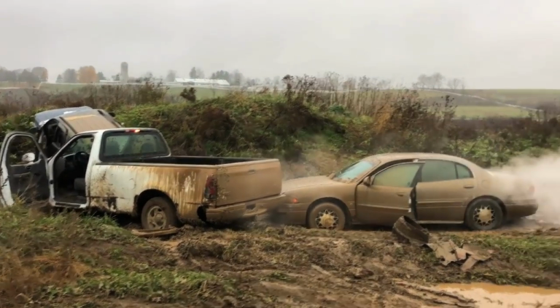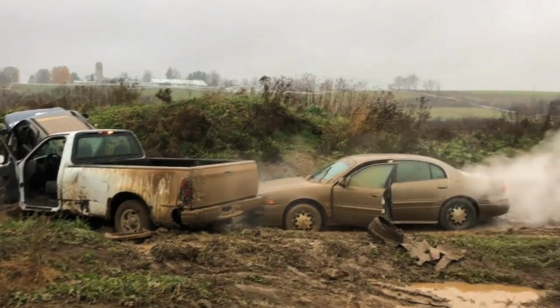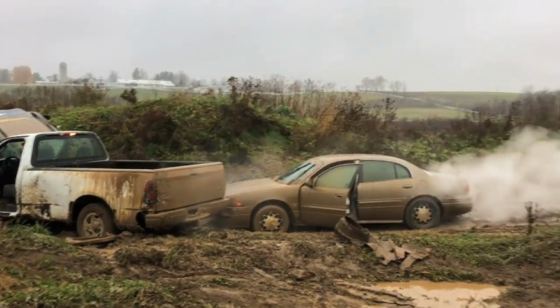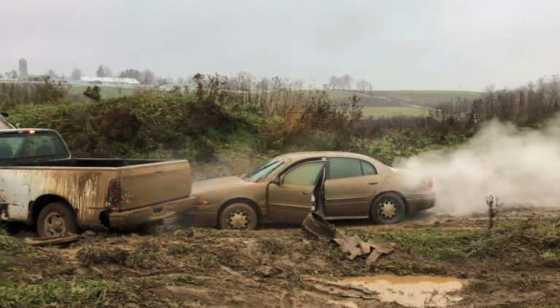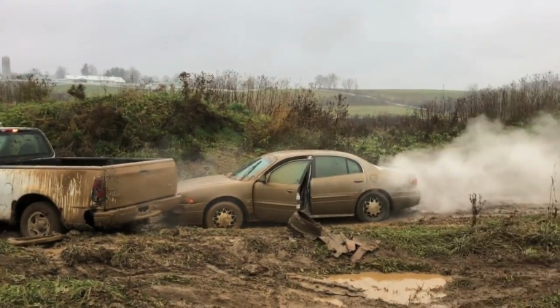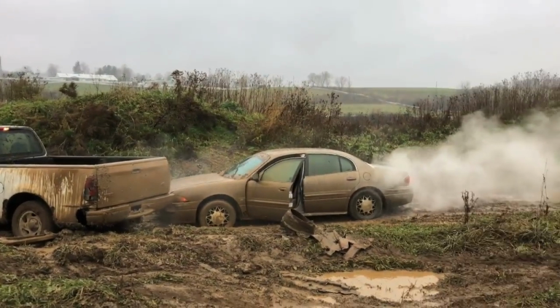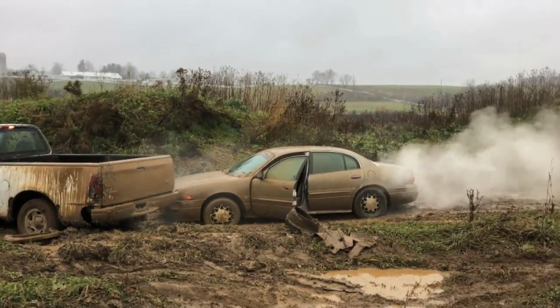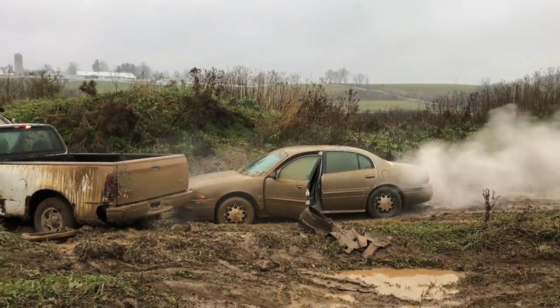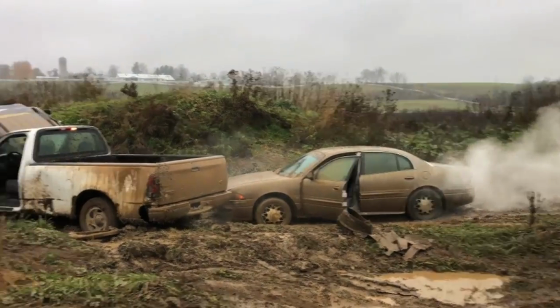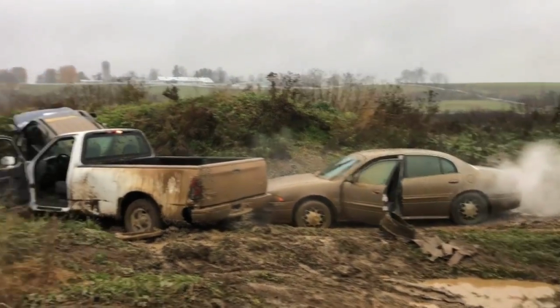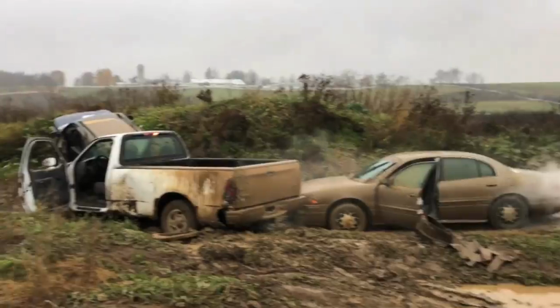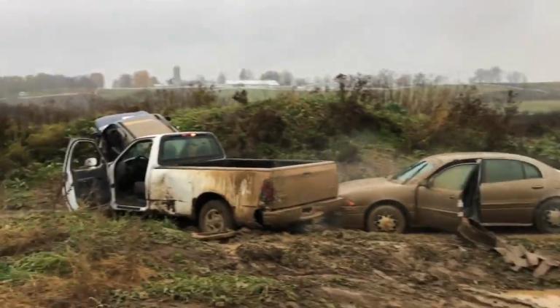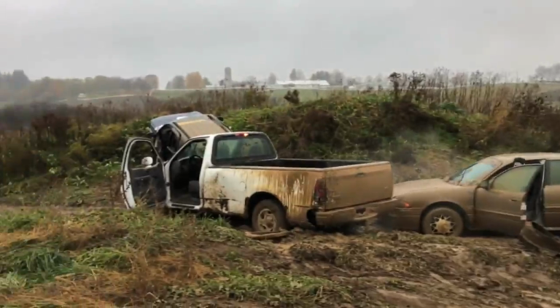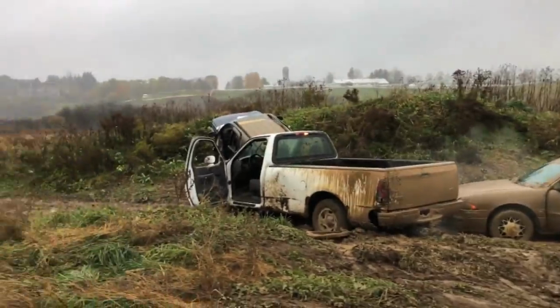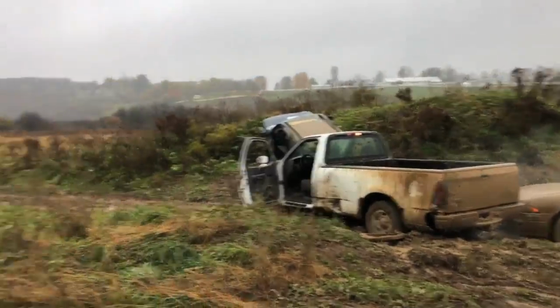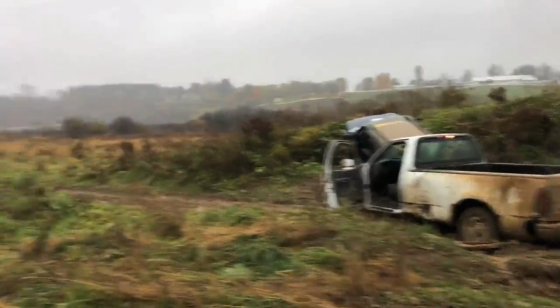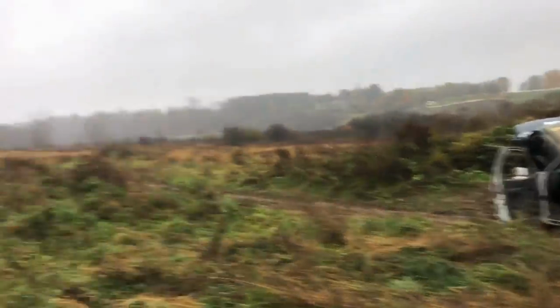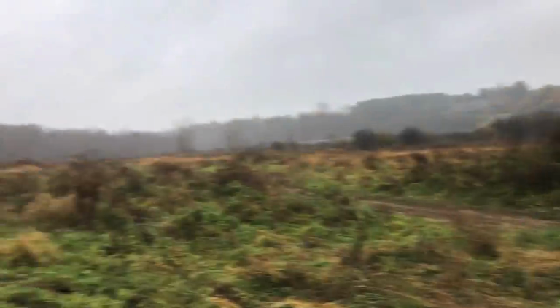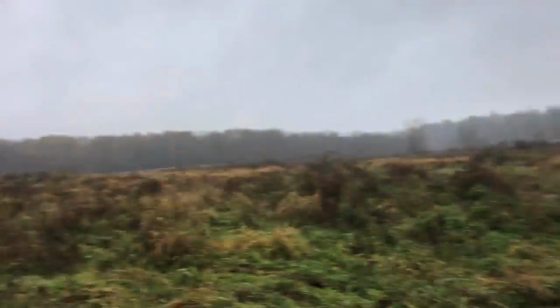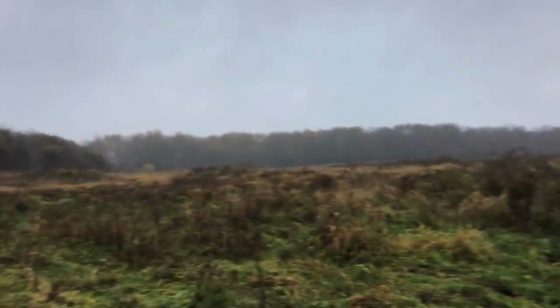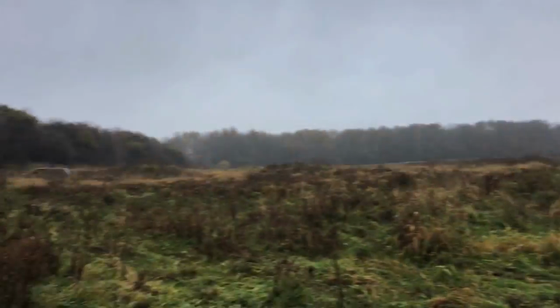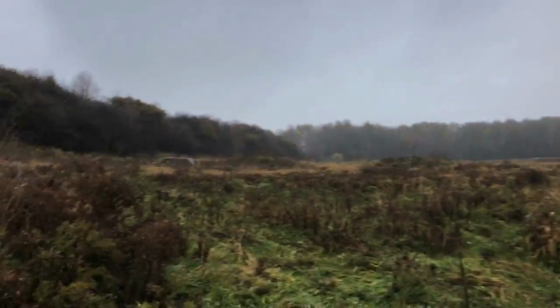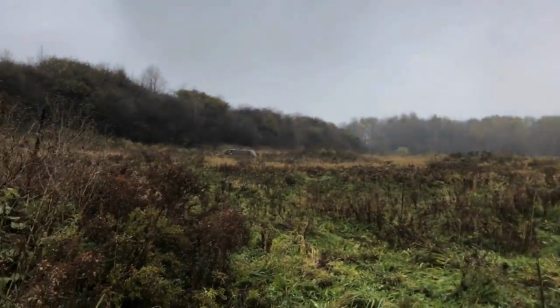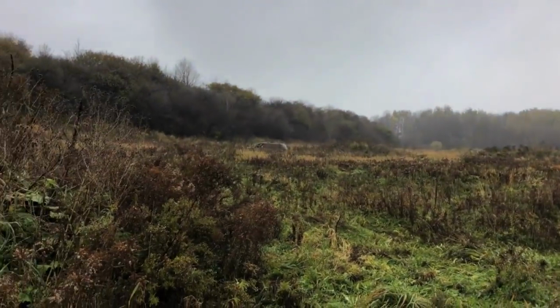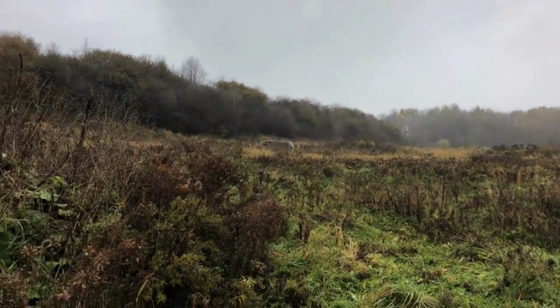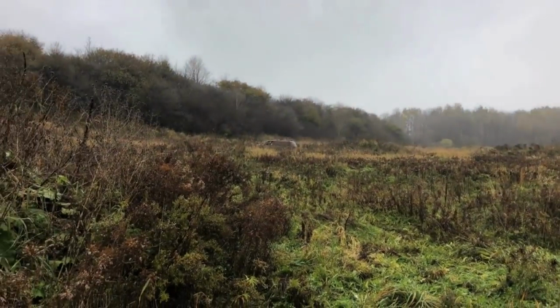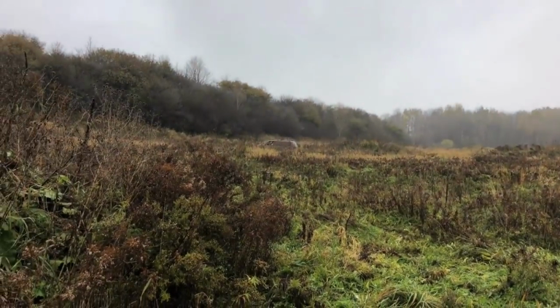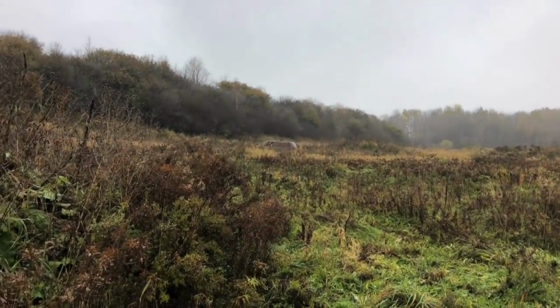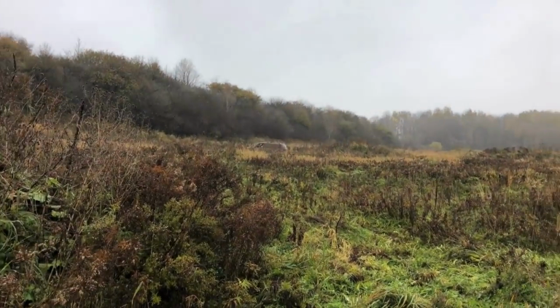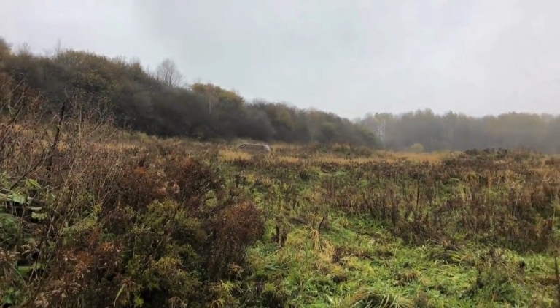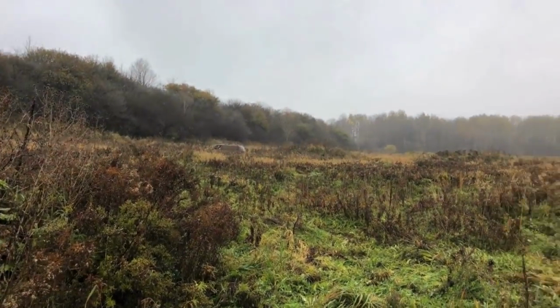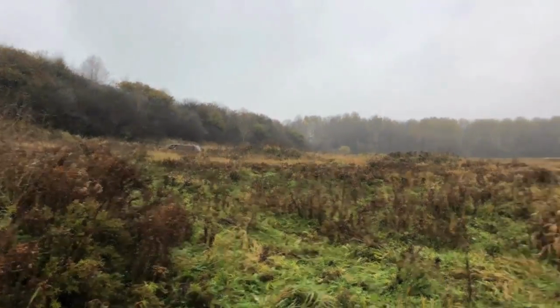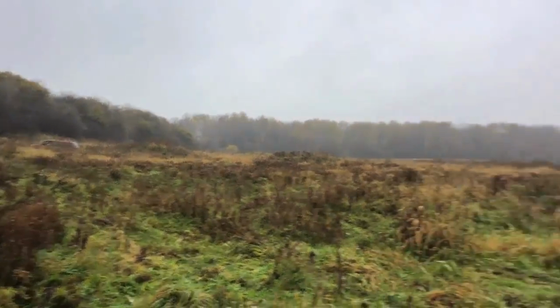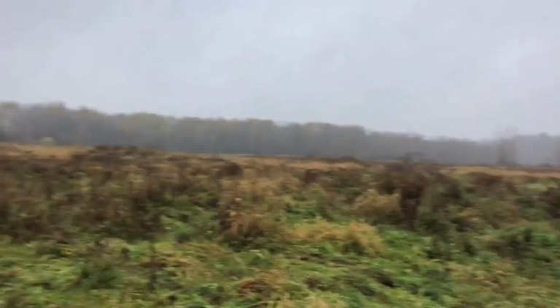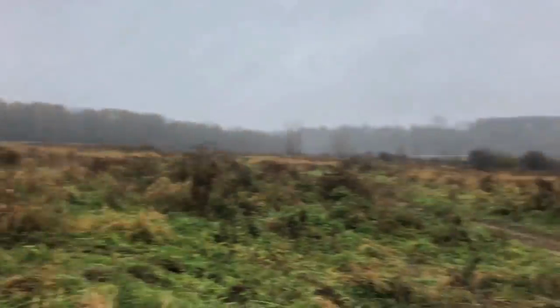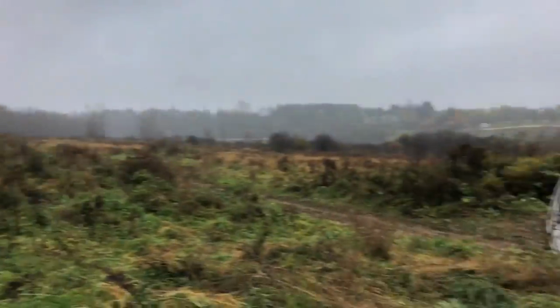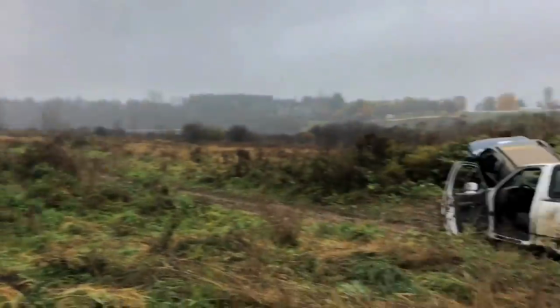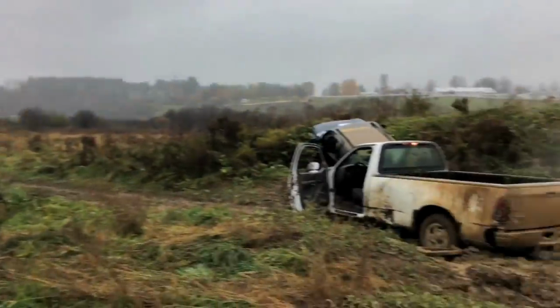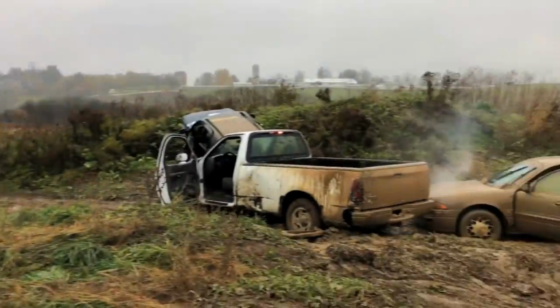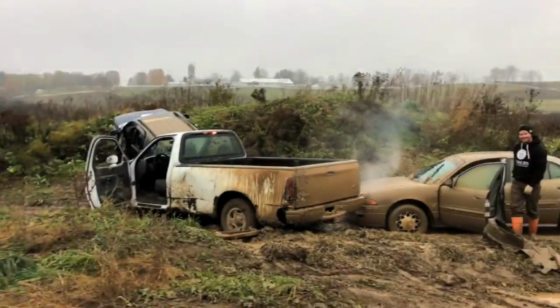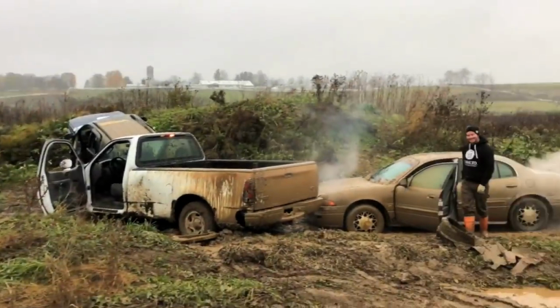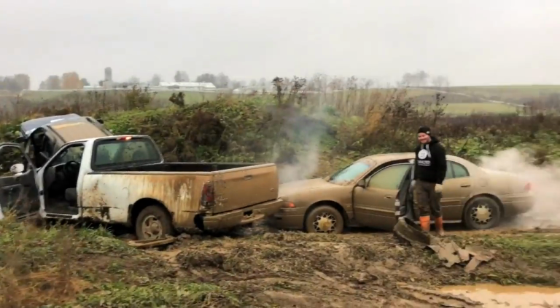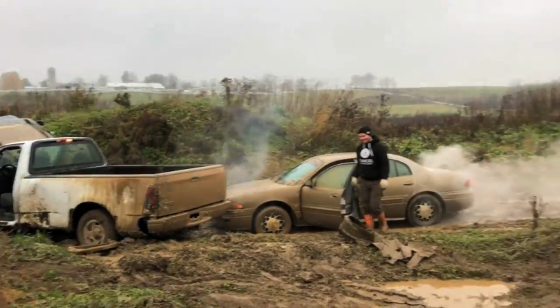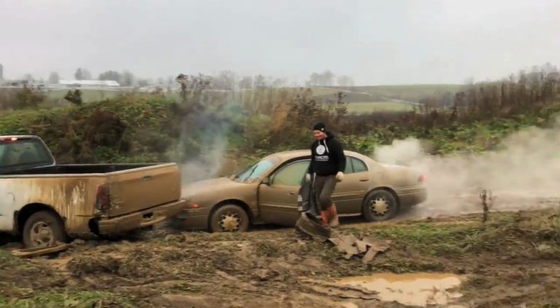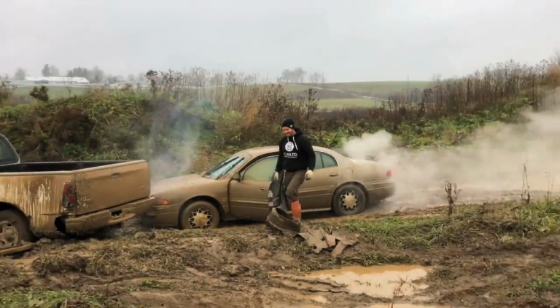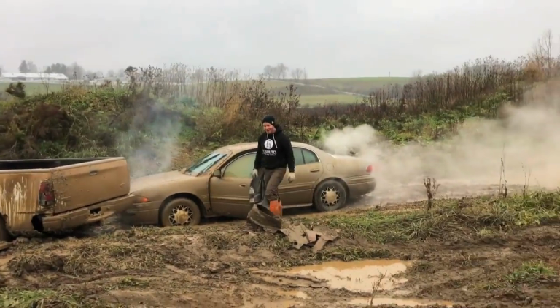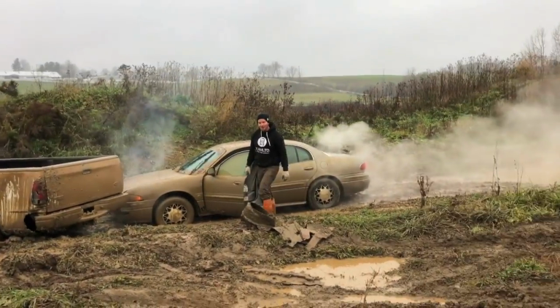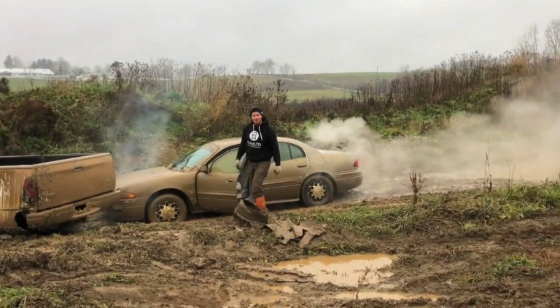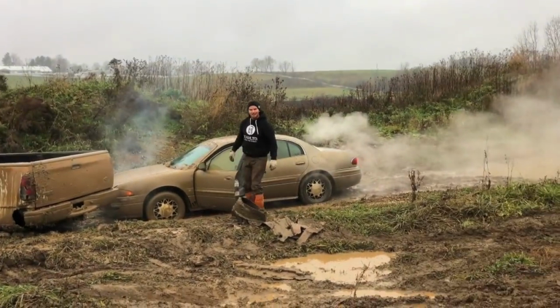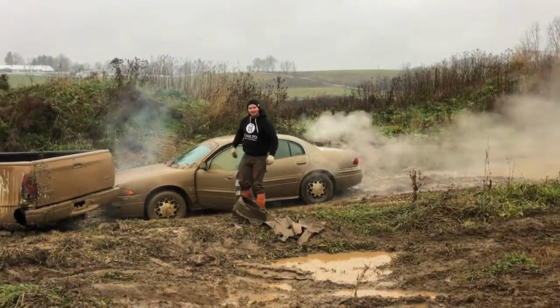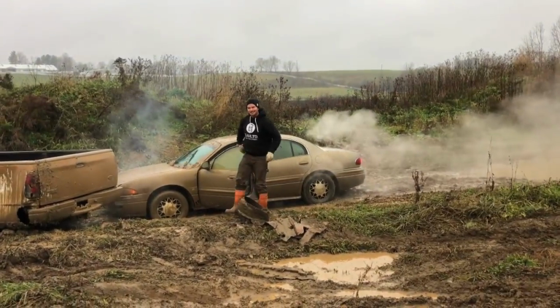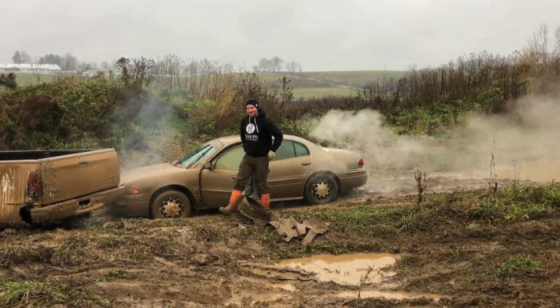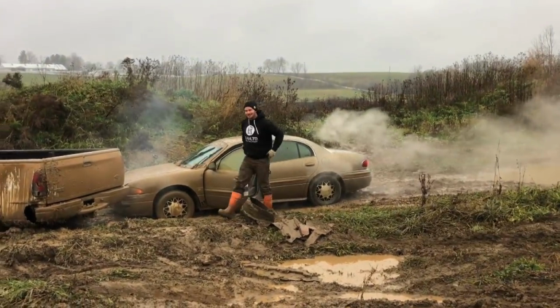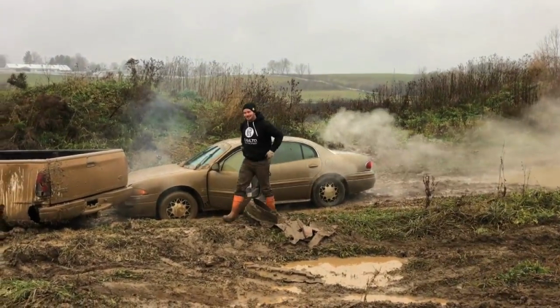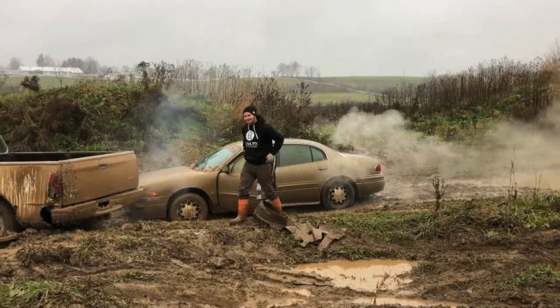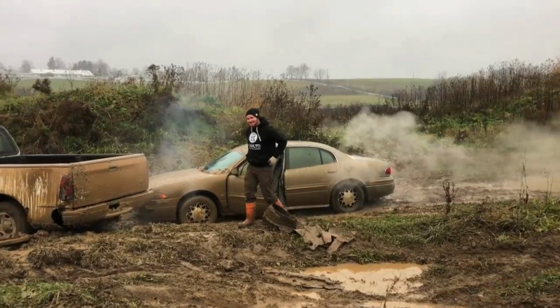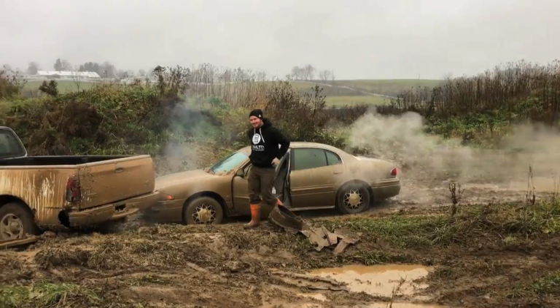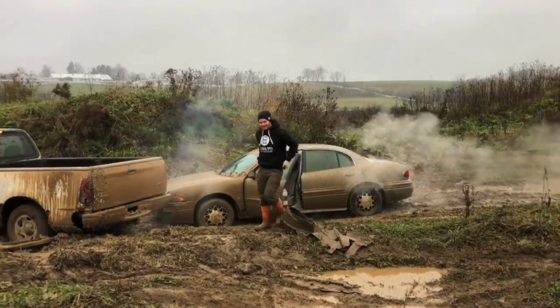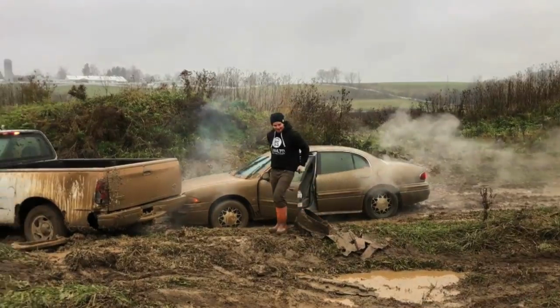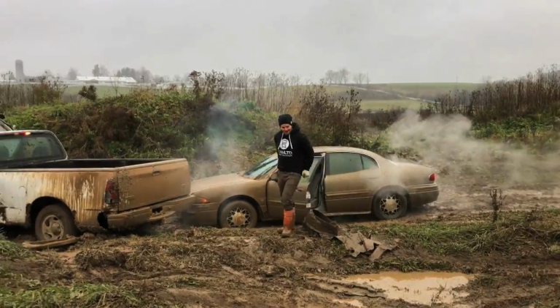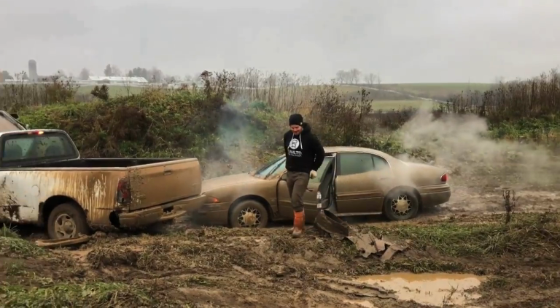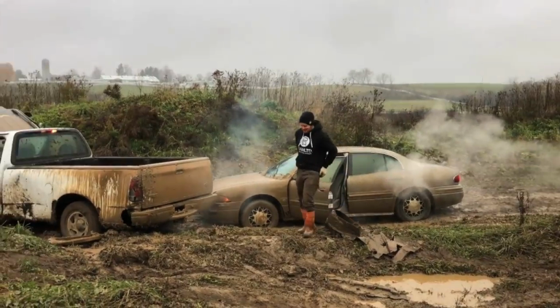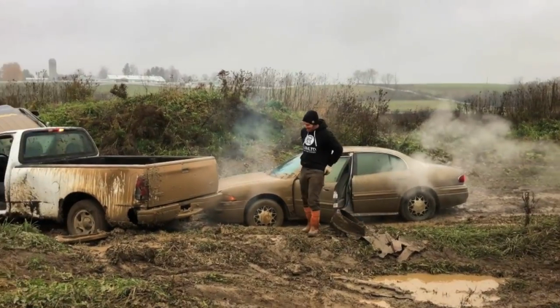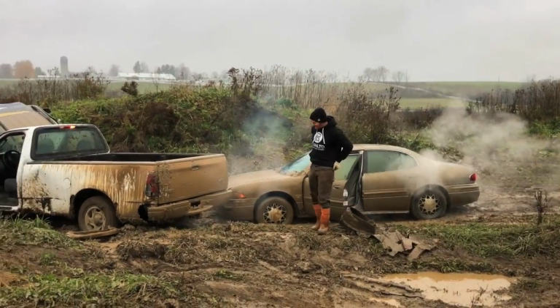Stuck. Everything is stuck. All we wanted to do was a damn car jump.